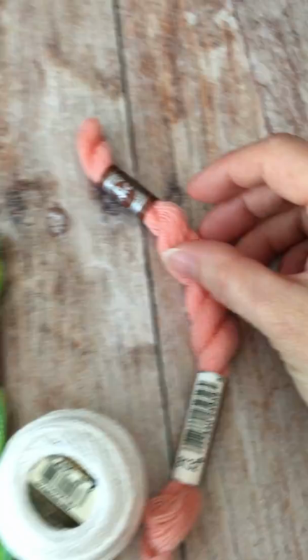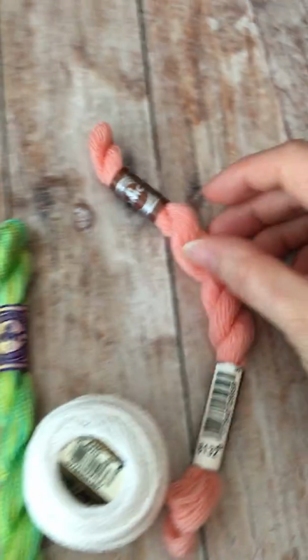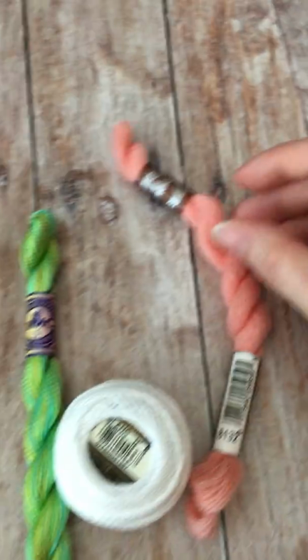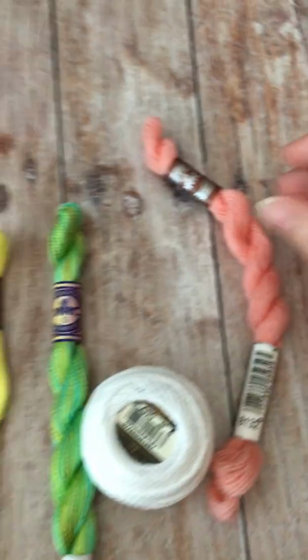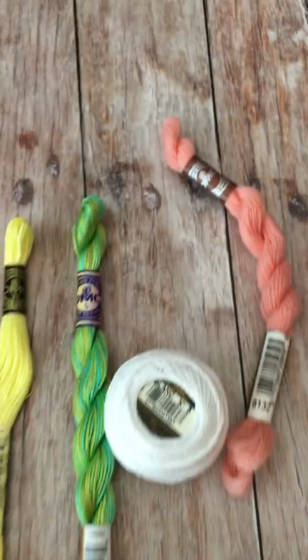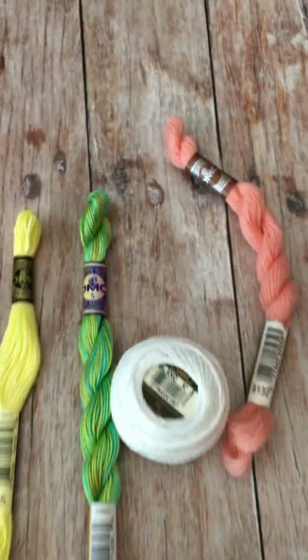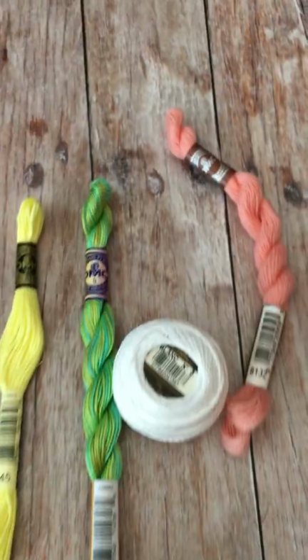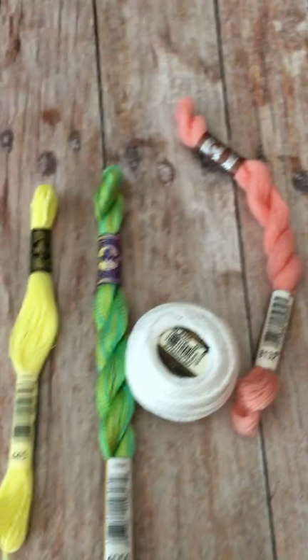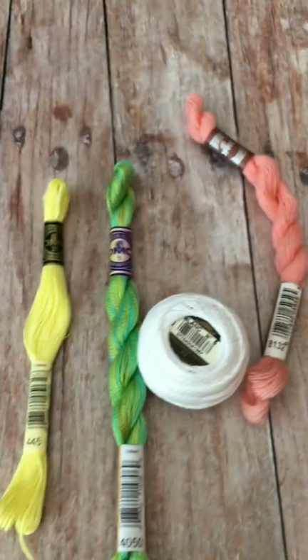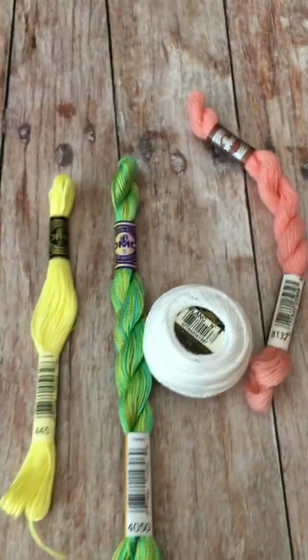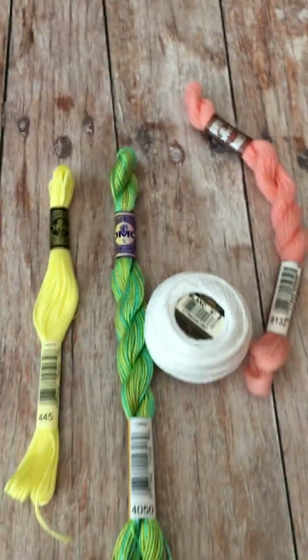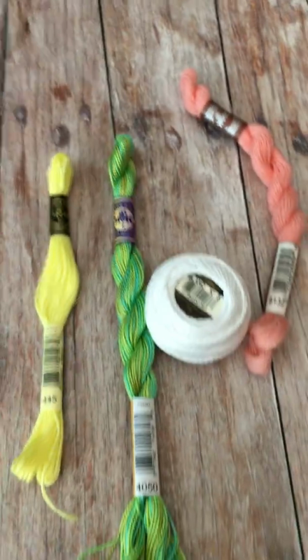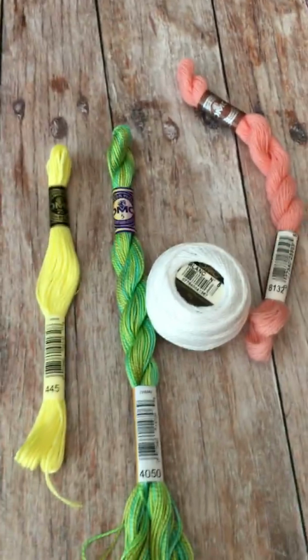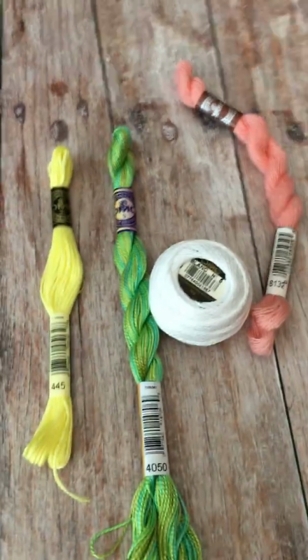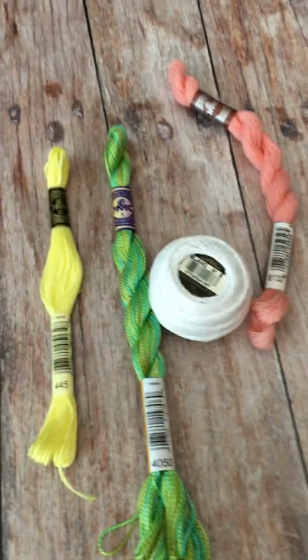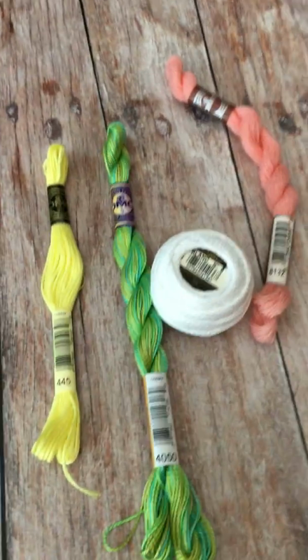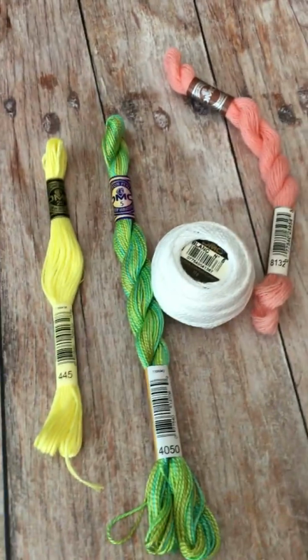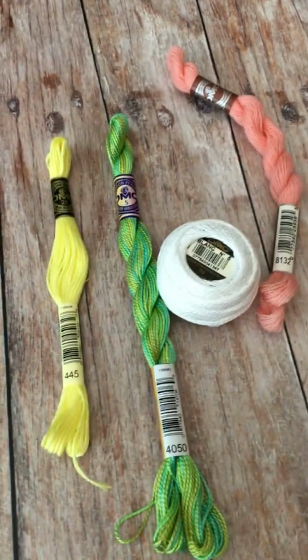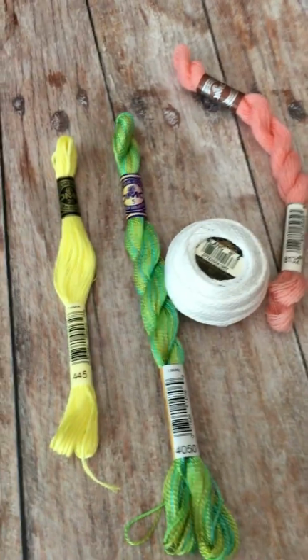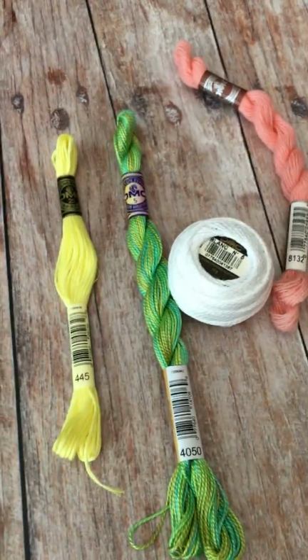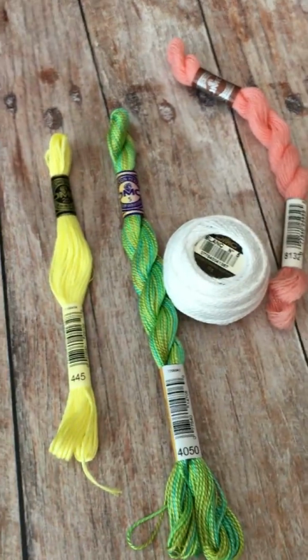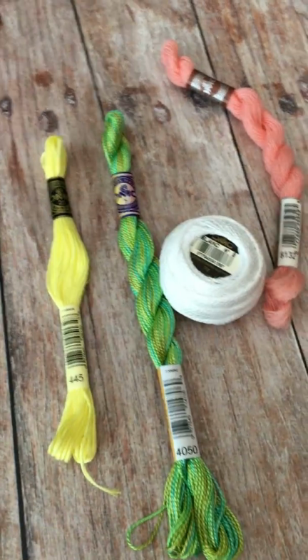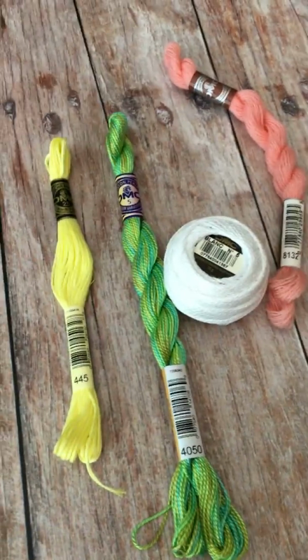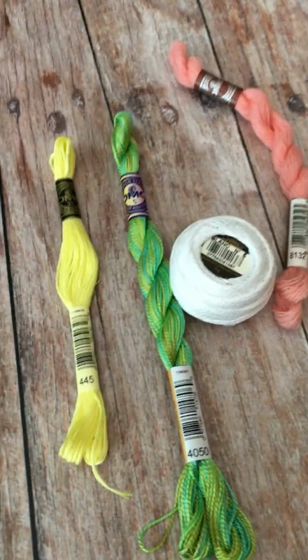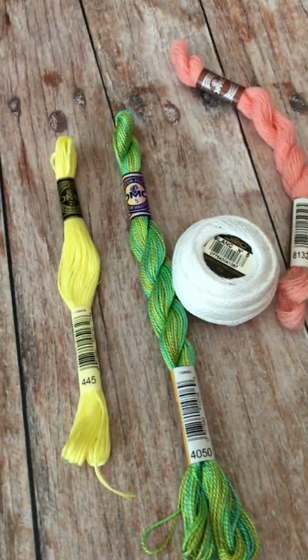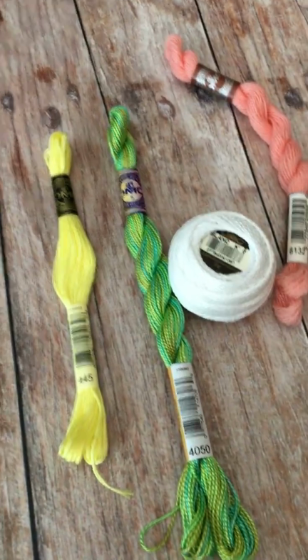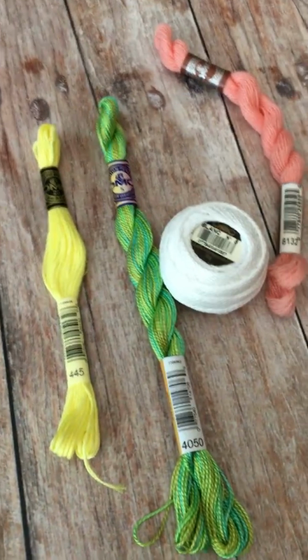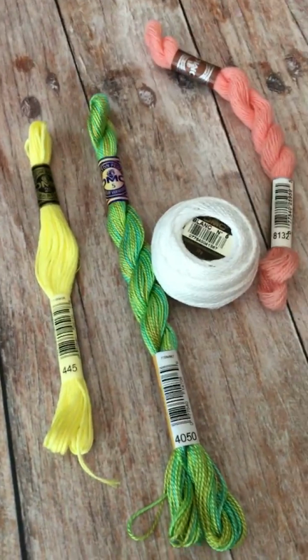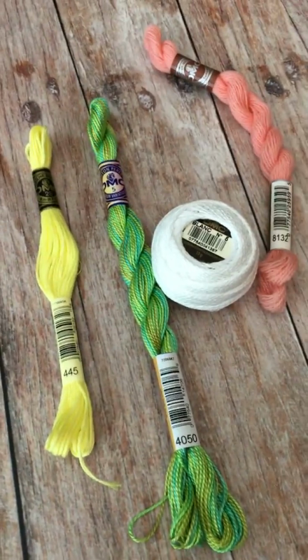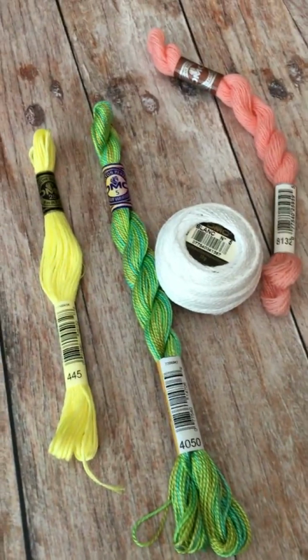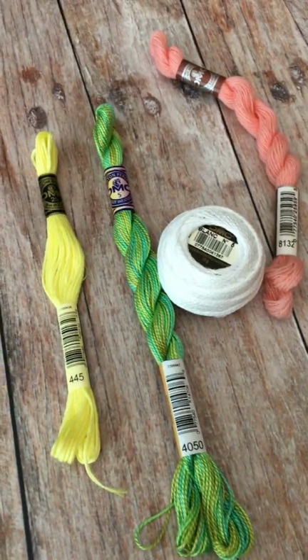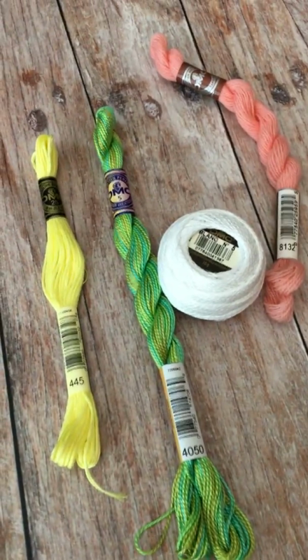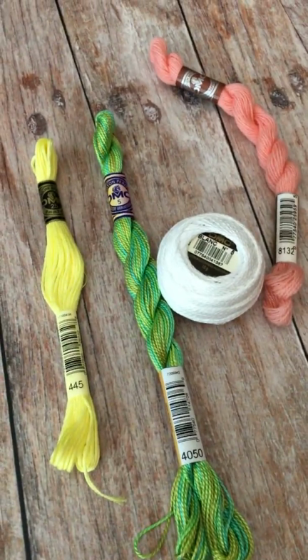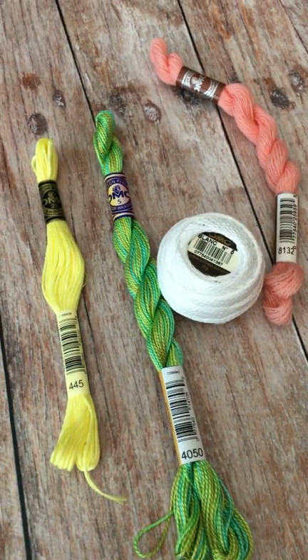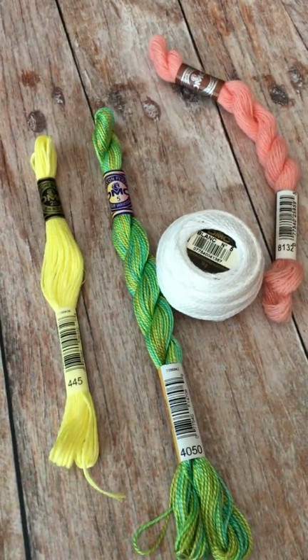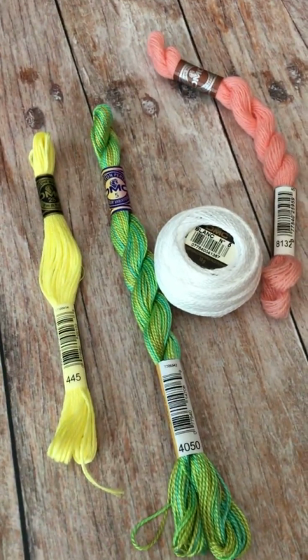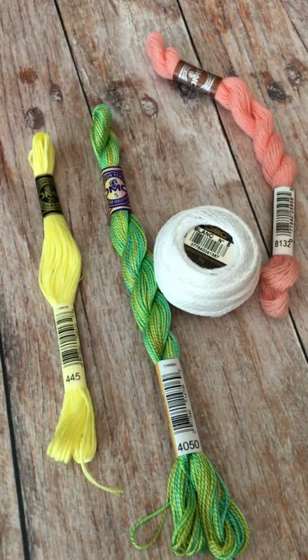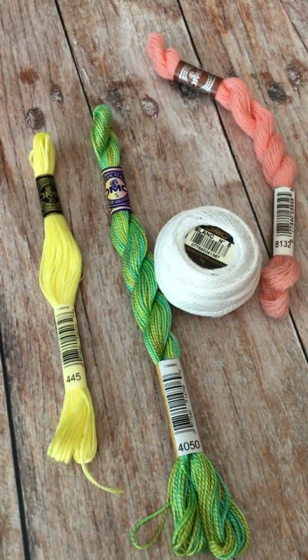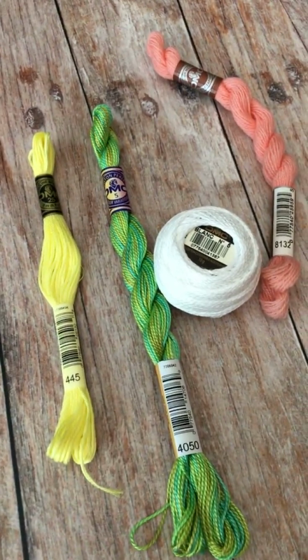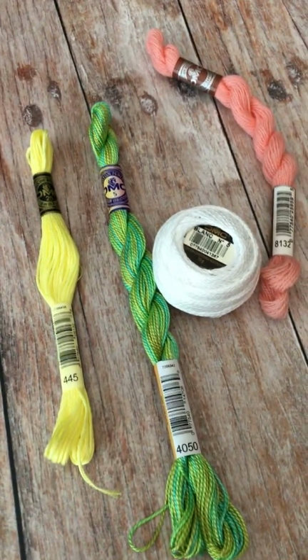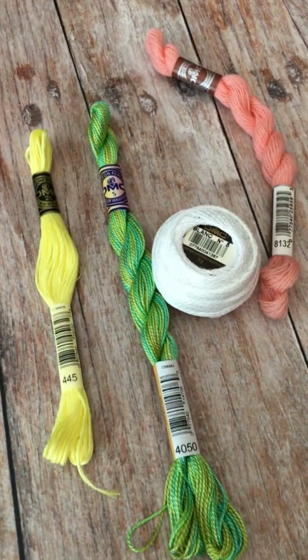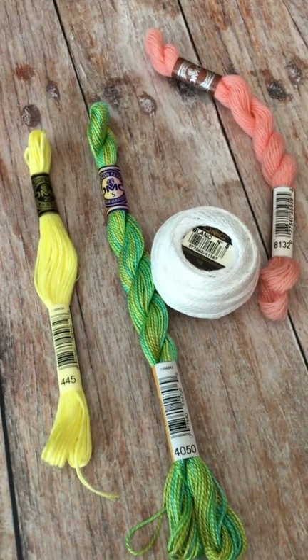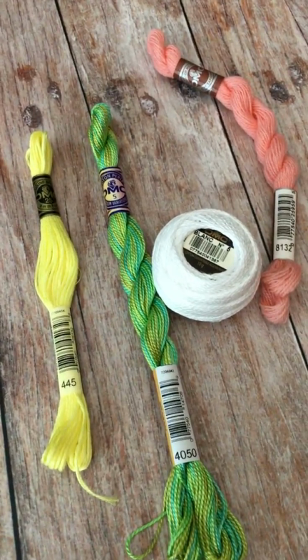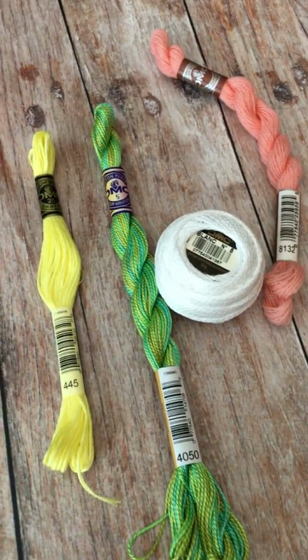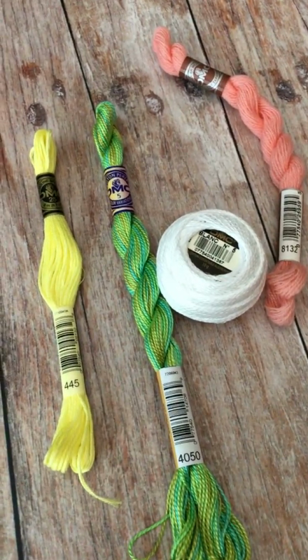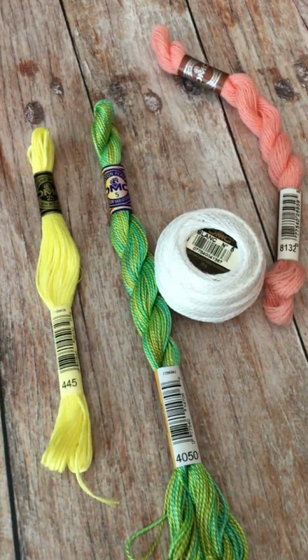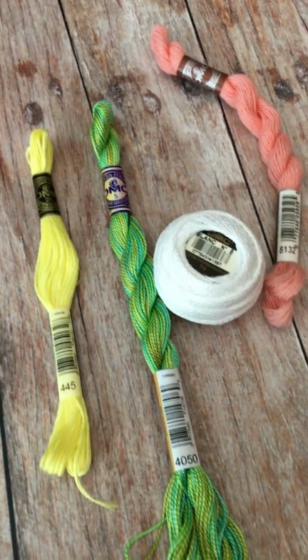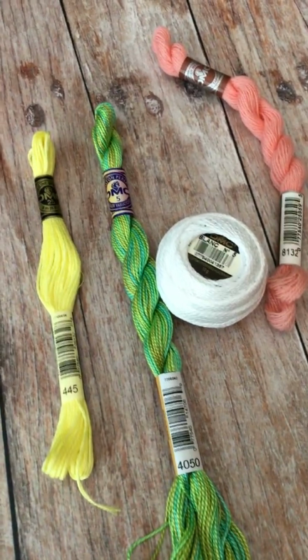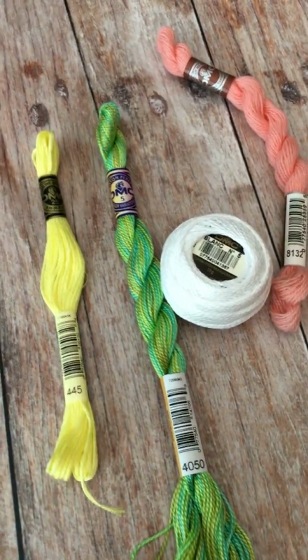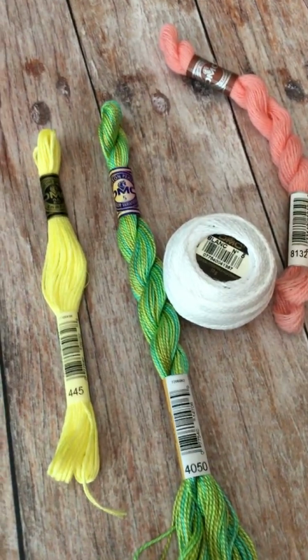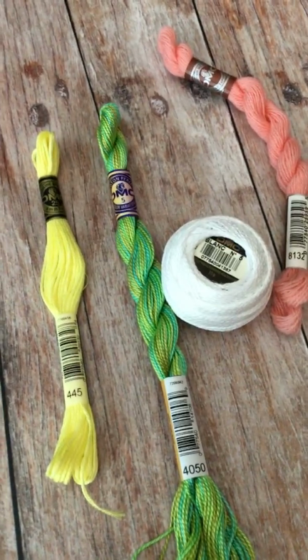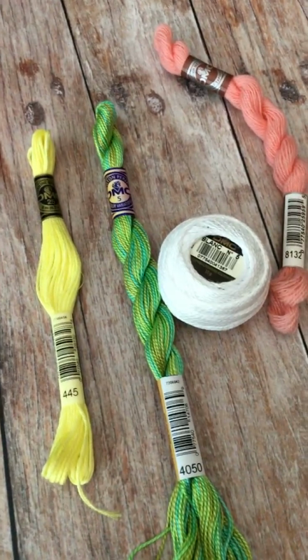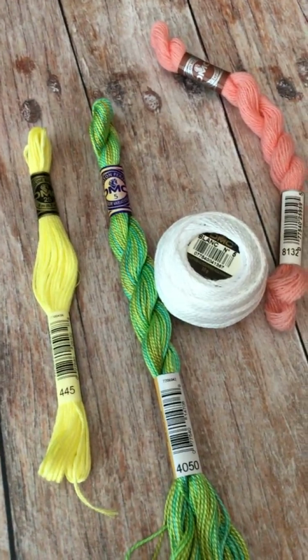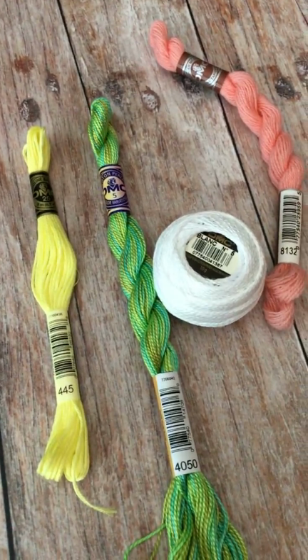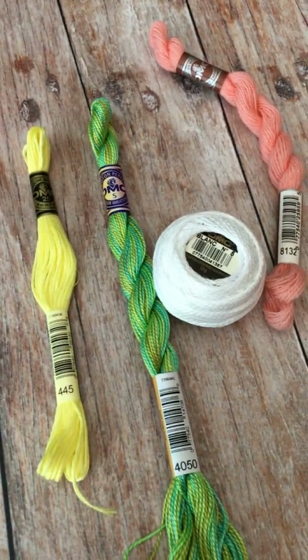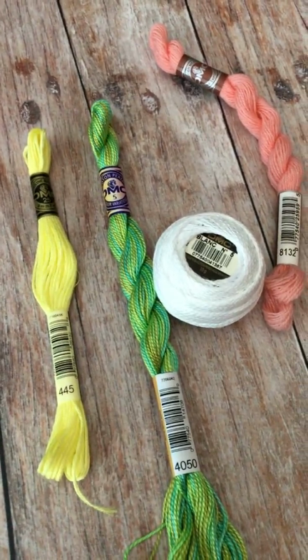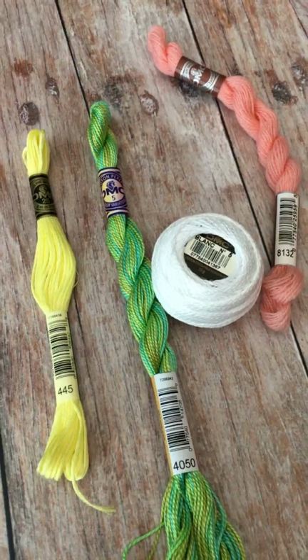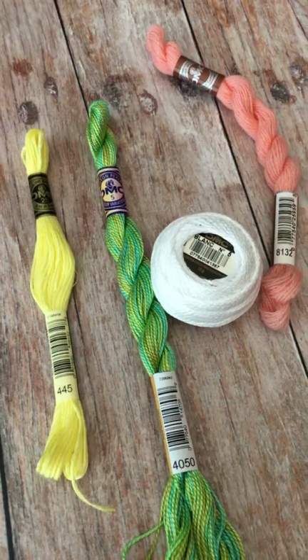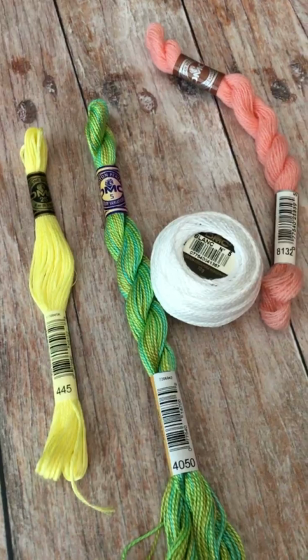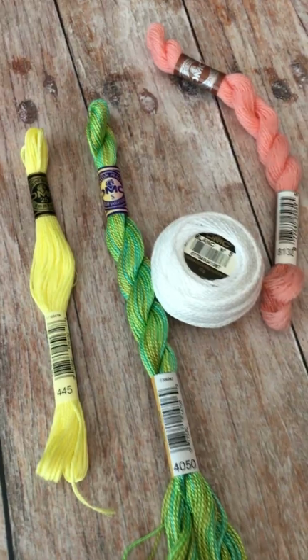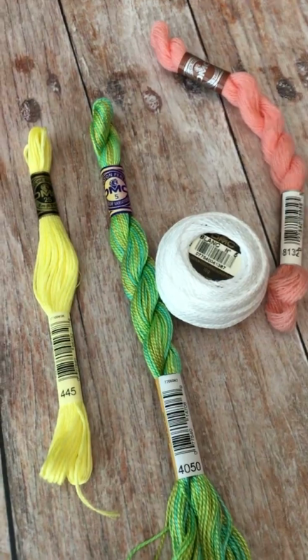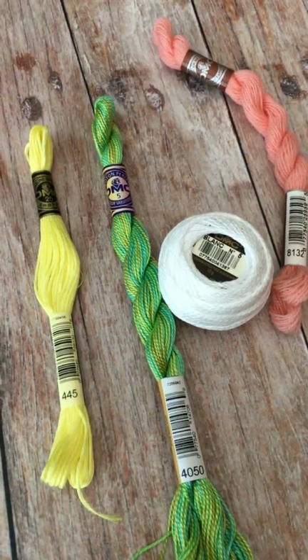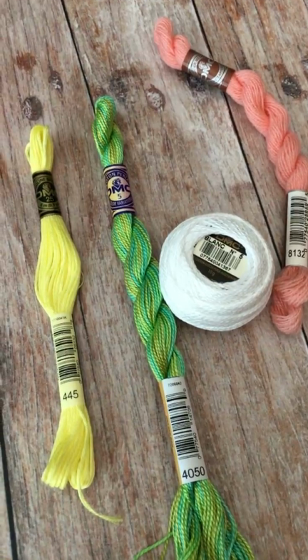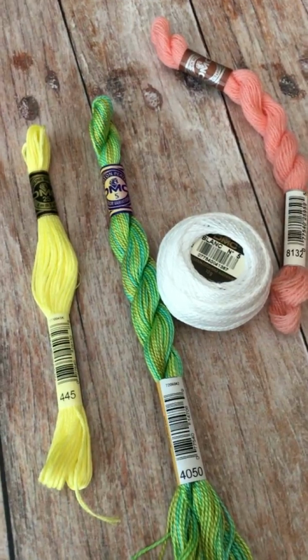So that just gives you a quick sense of some of the different threads that are out there. Experiment with them and see what you like.